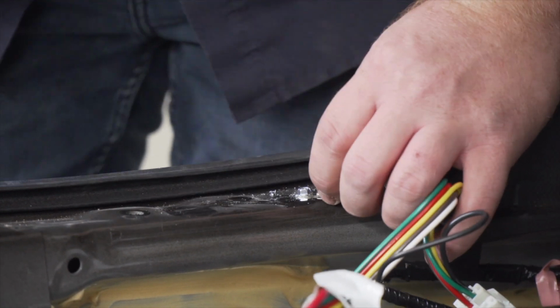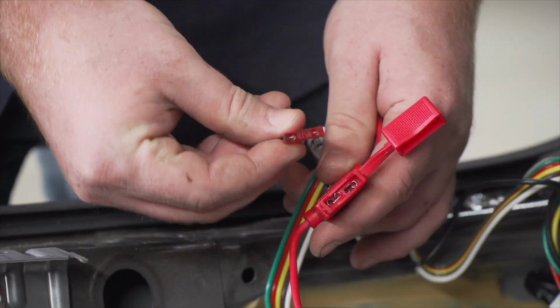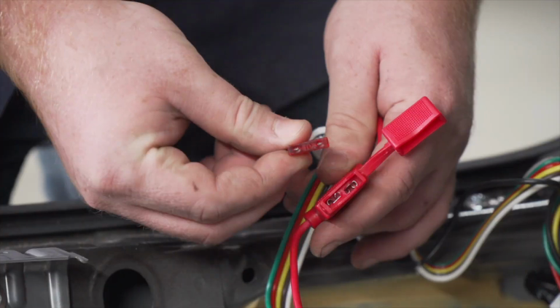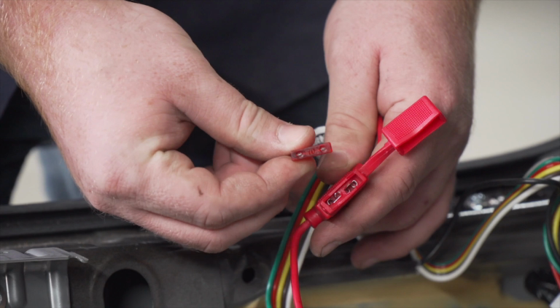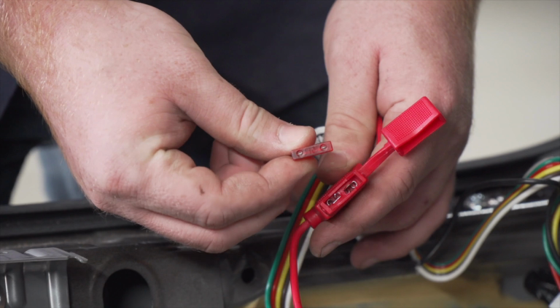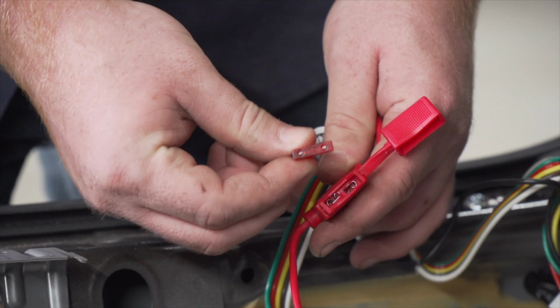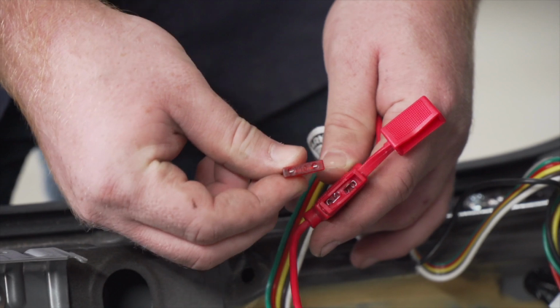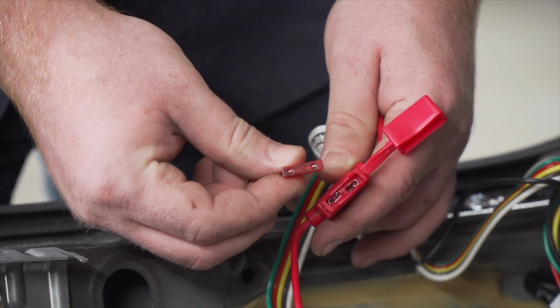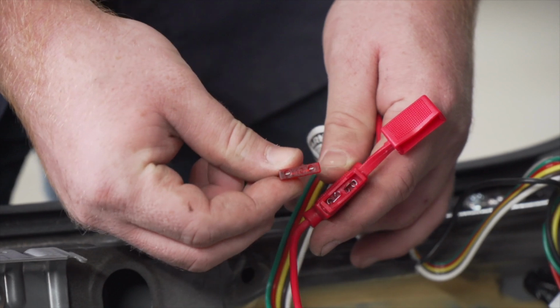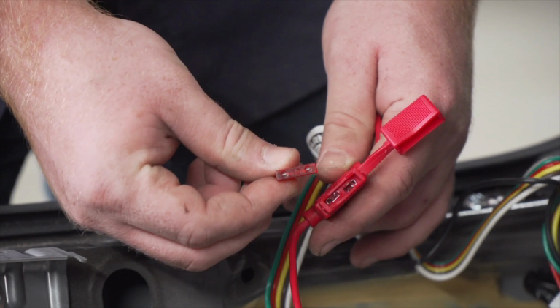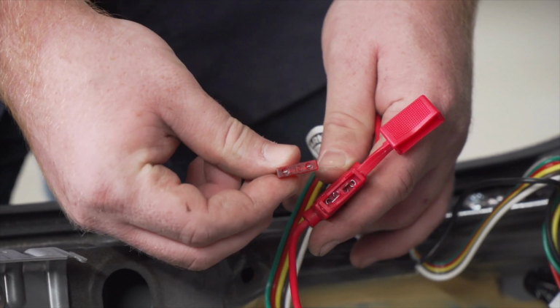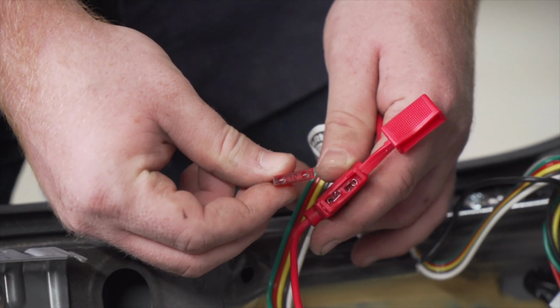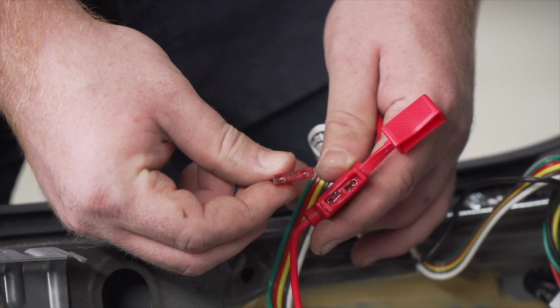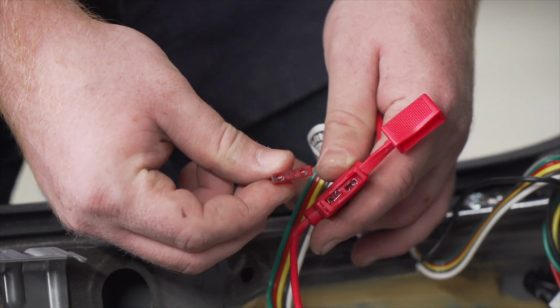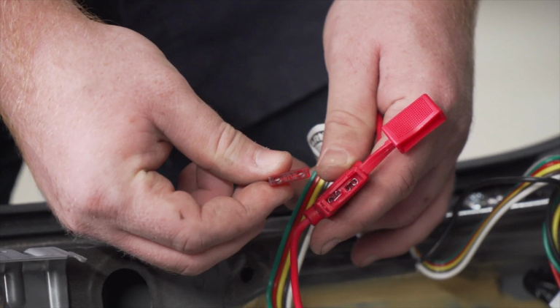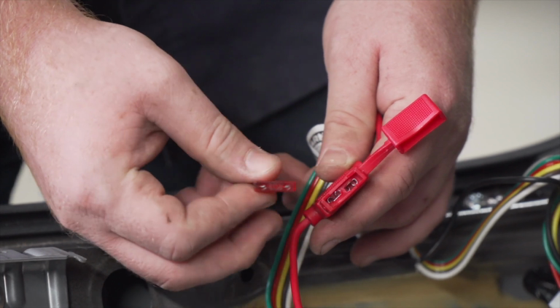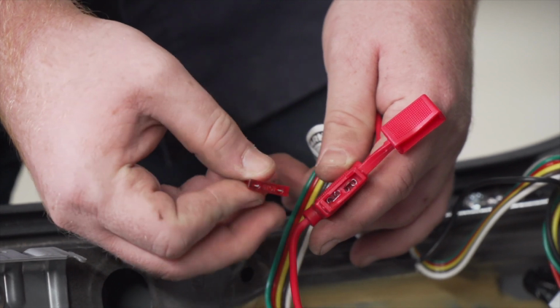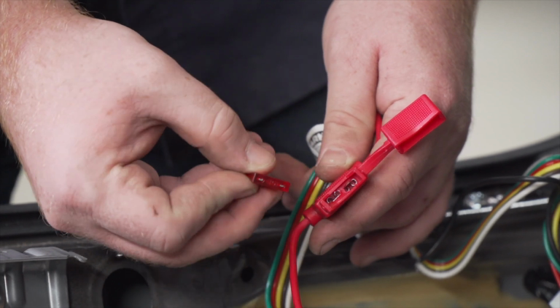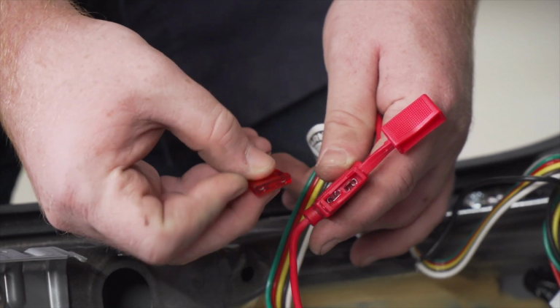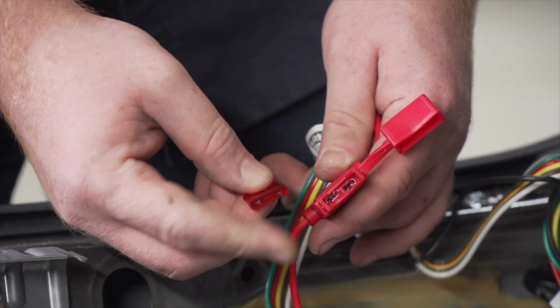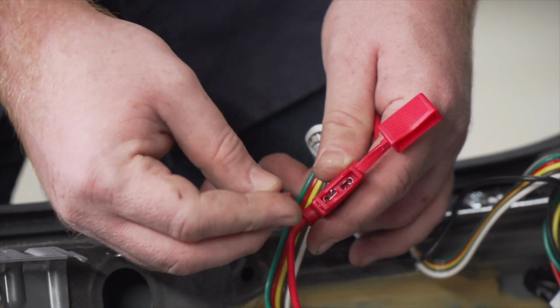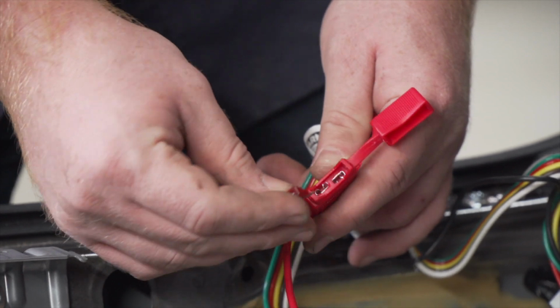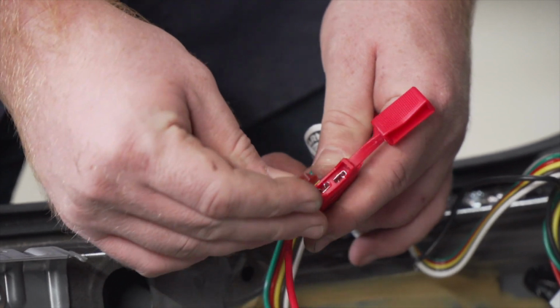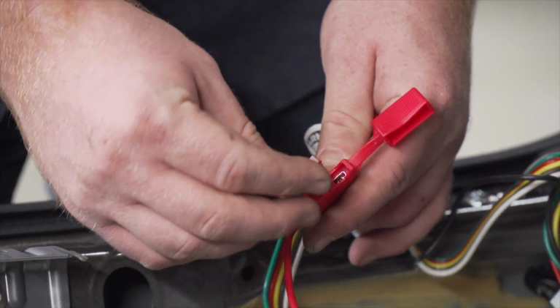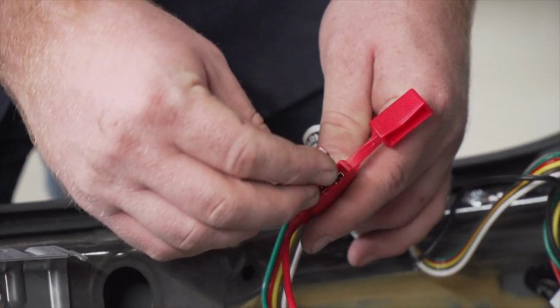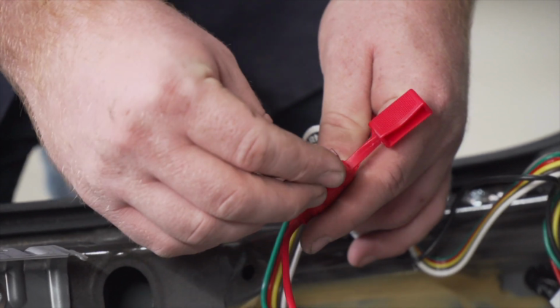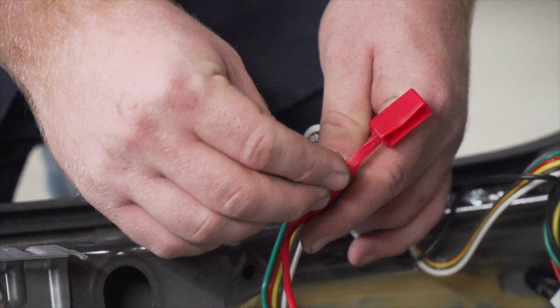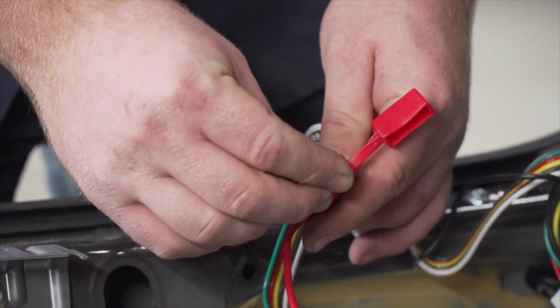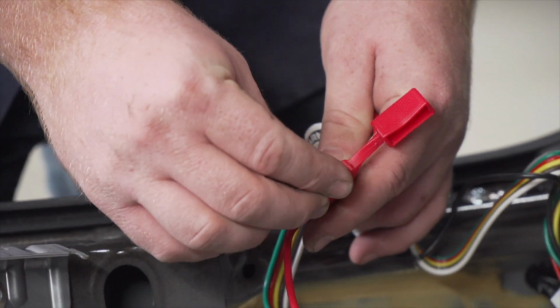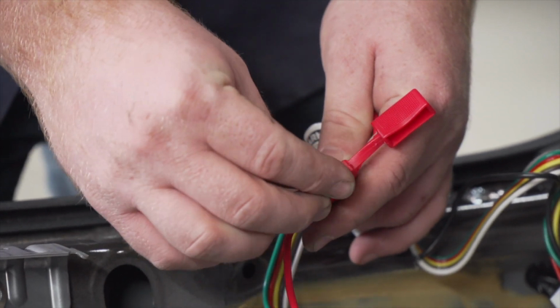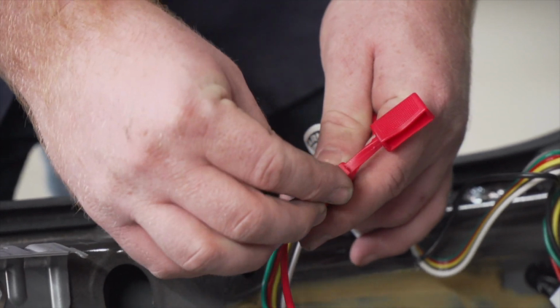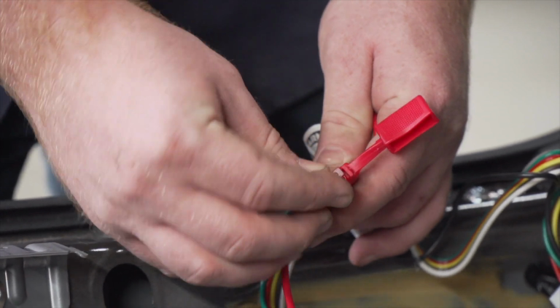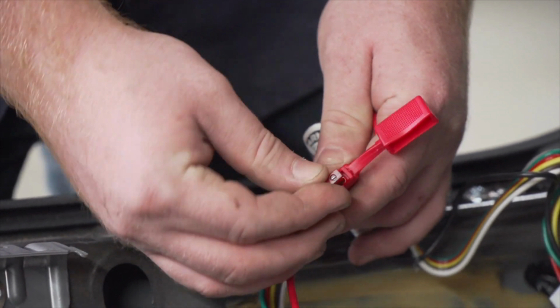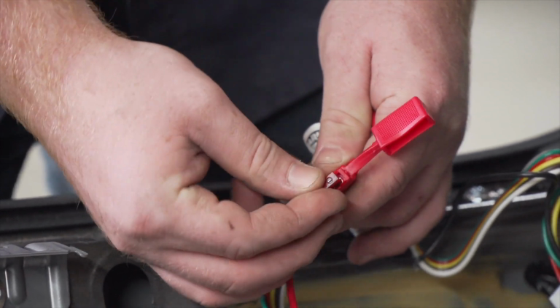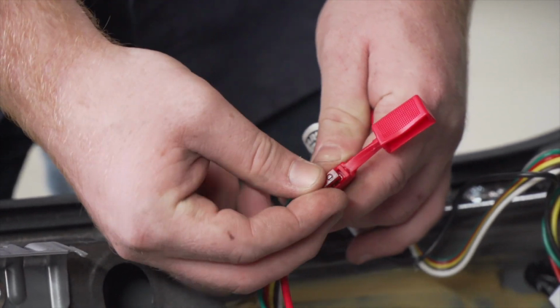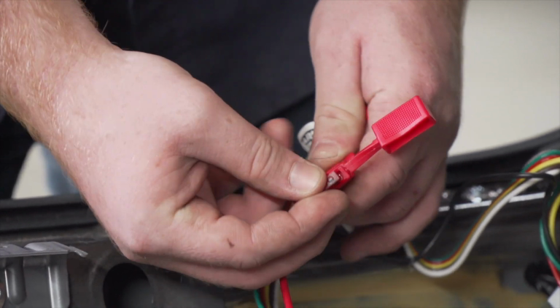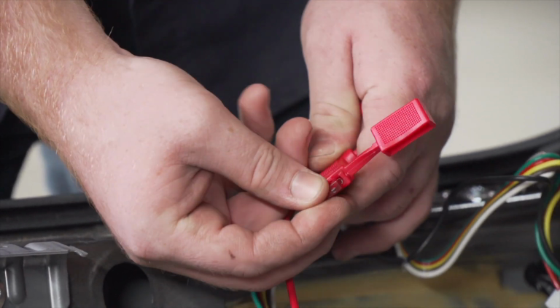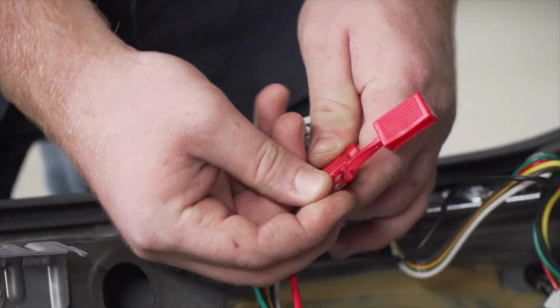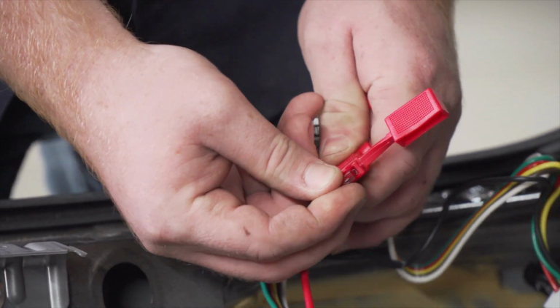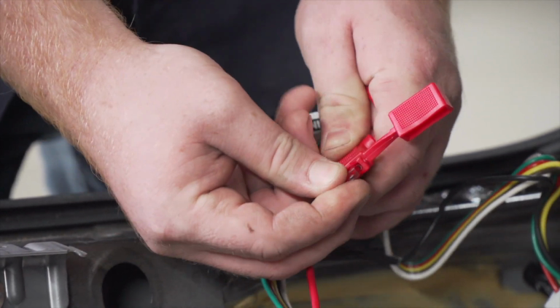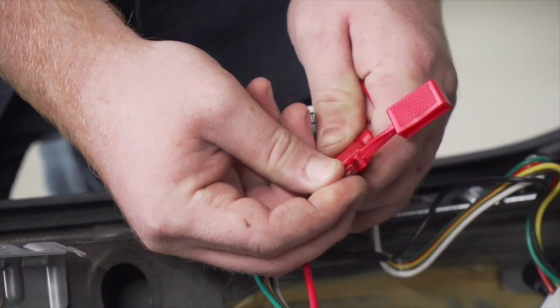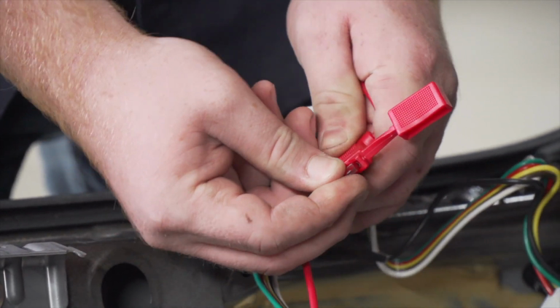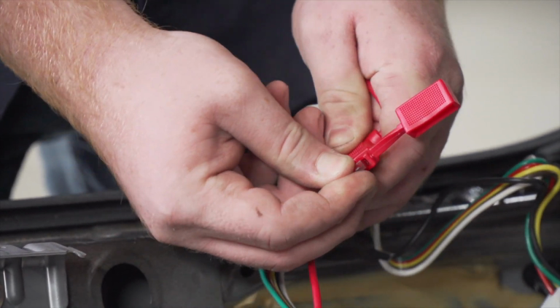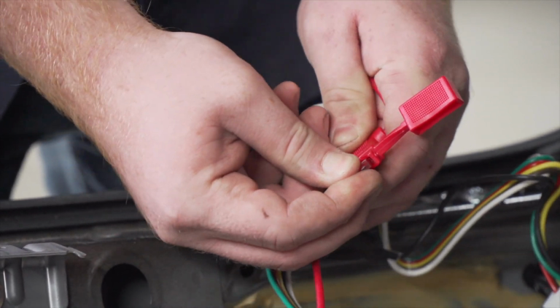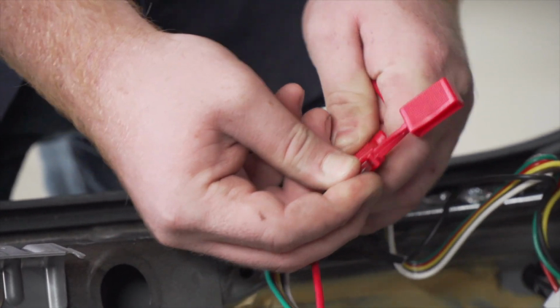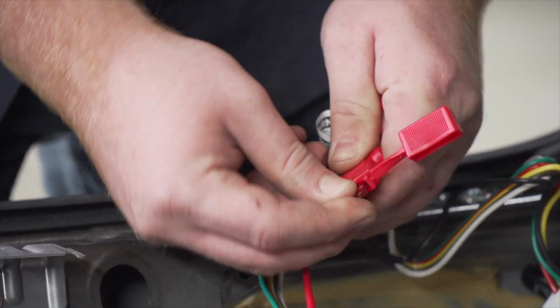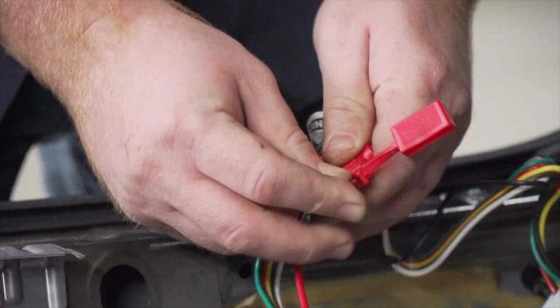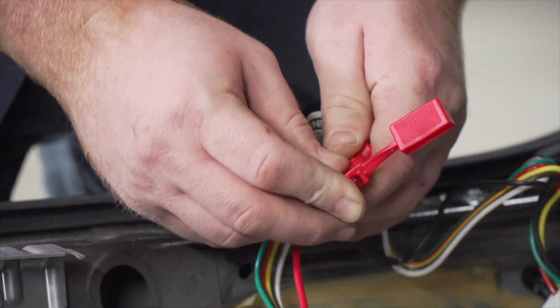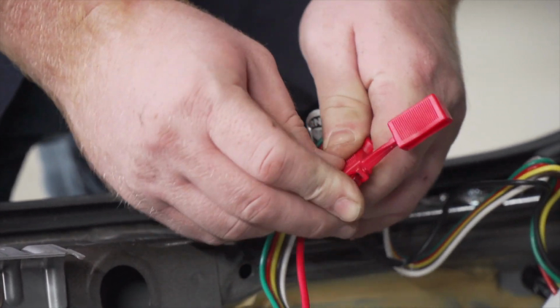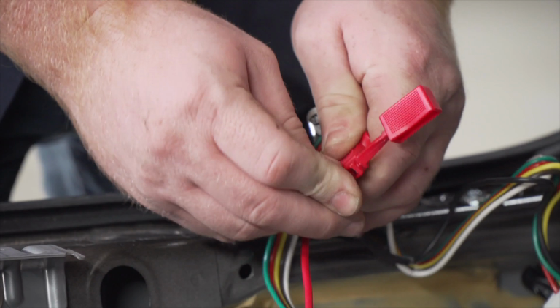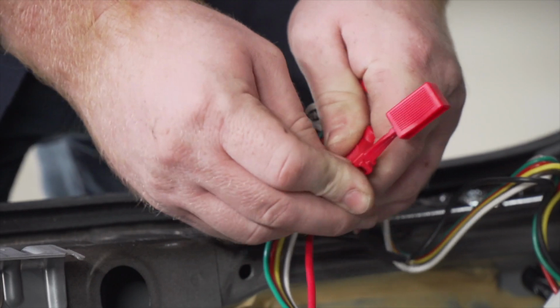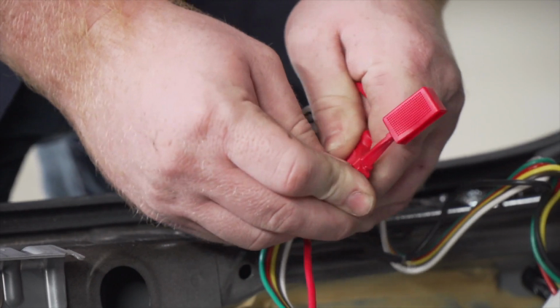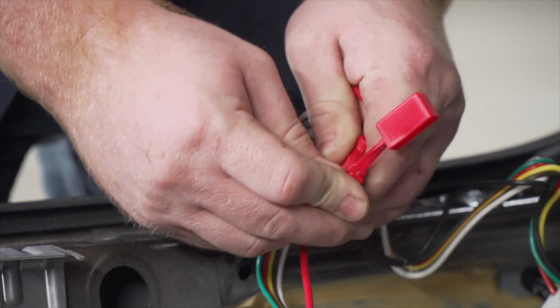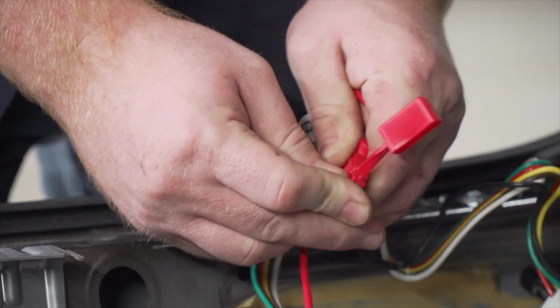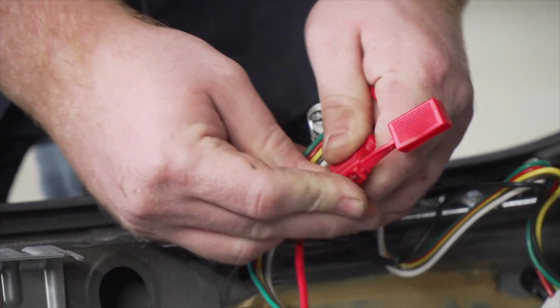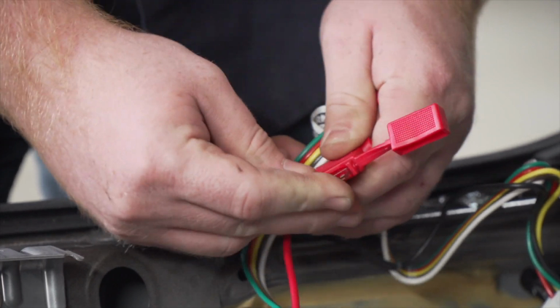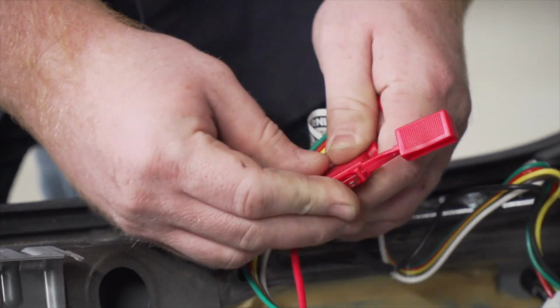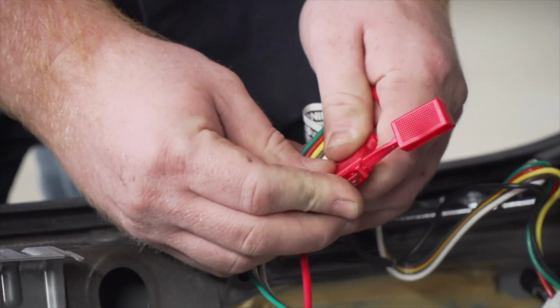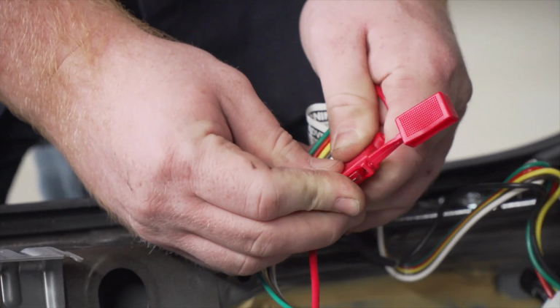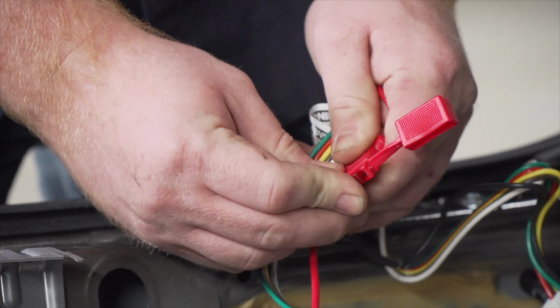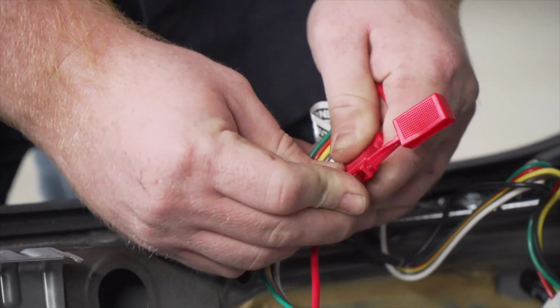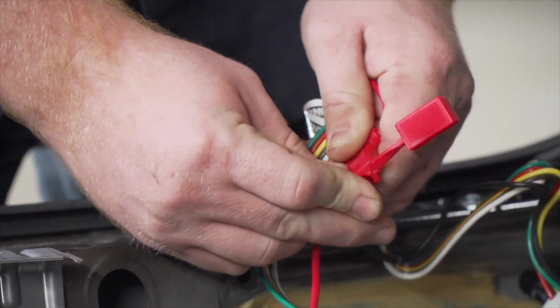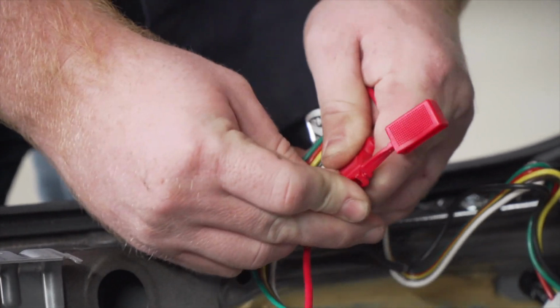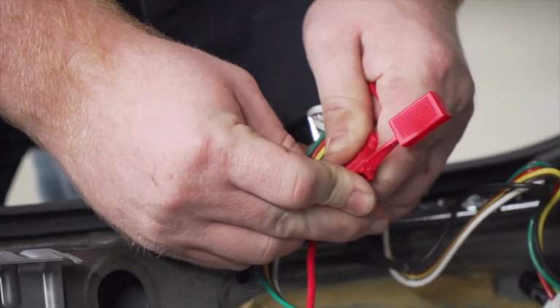Now we're gonna power up our trailer wiring by opening up our fuse holder and plugging in the provided 10-amp fuse.